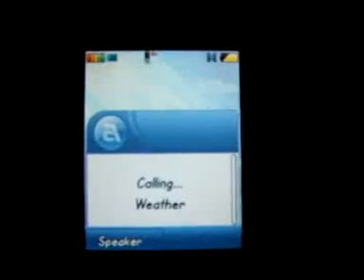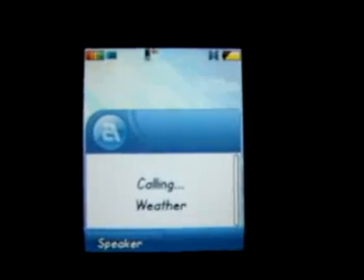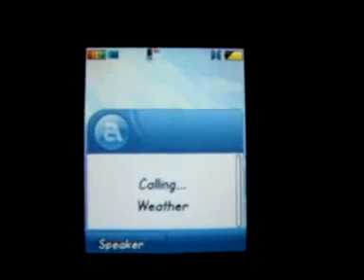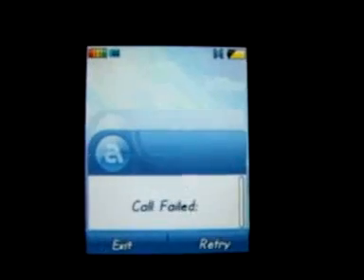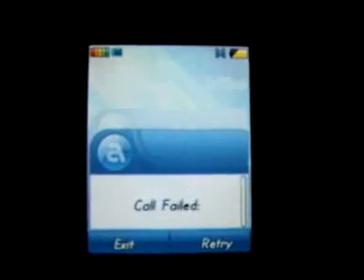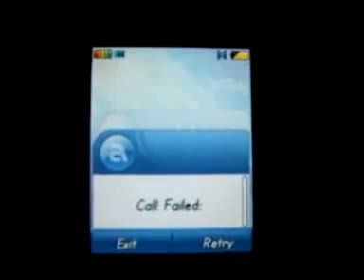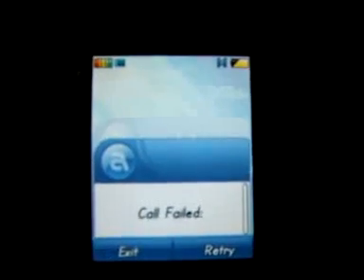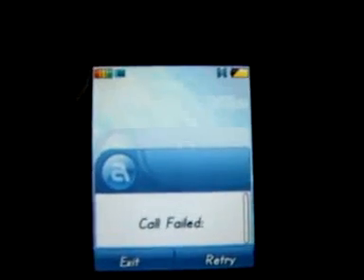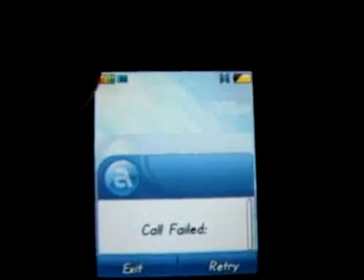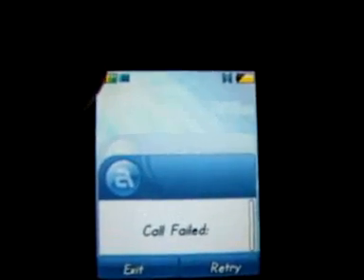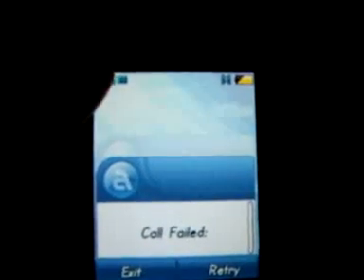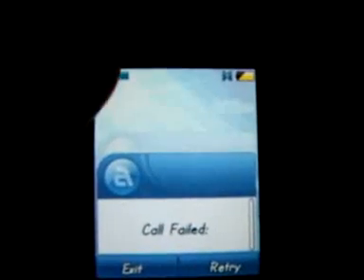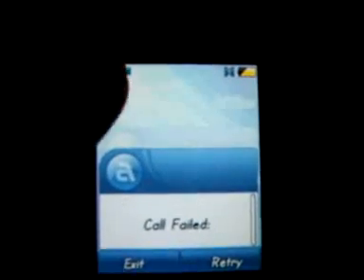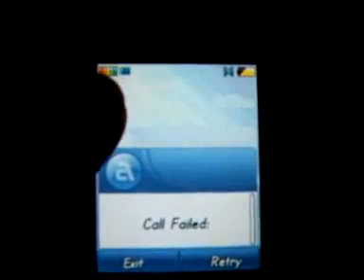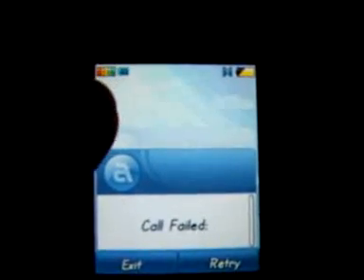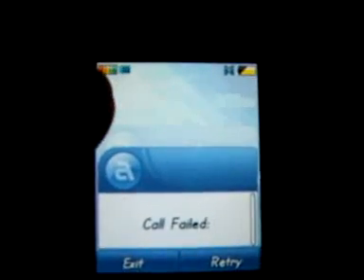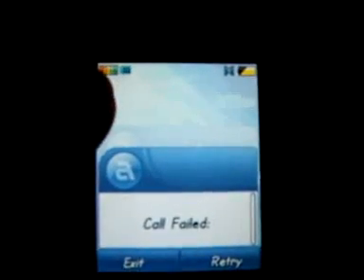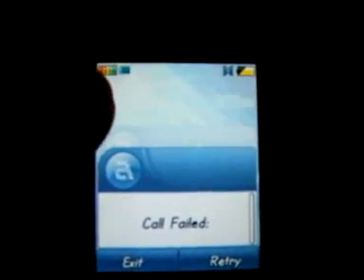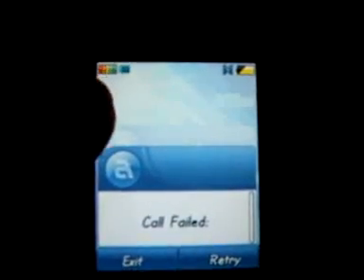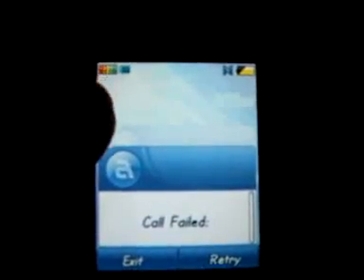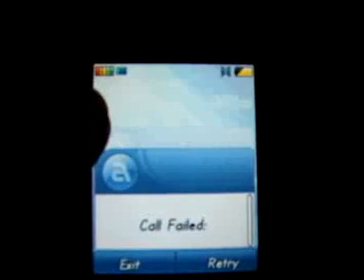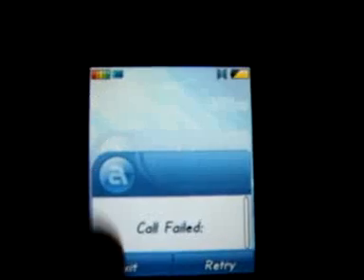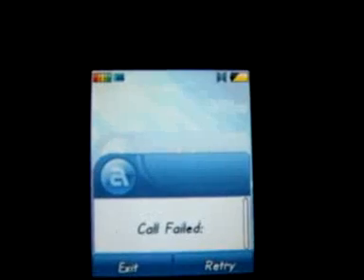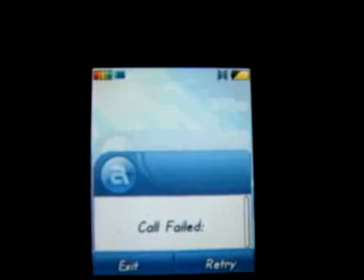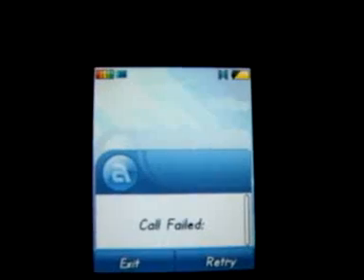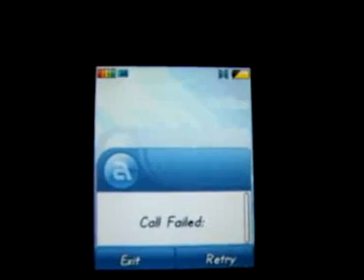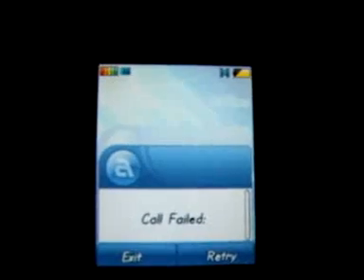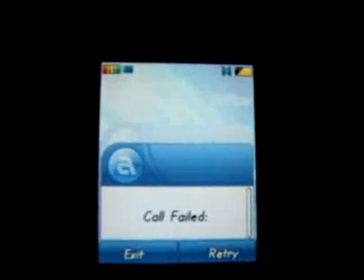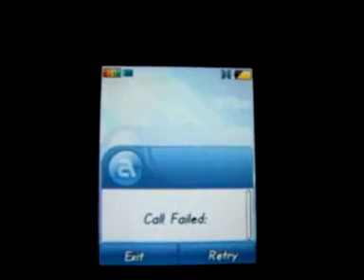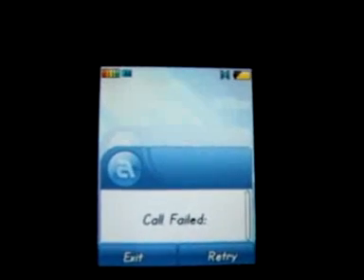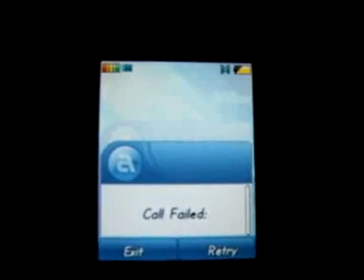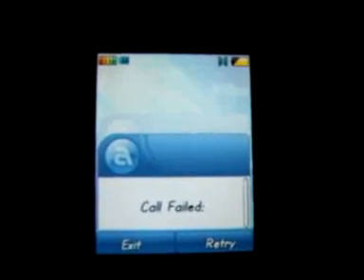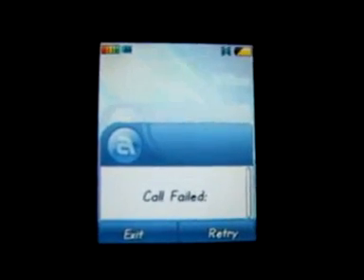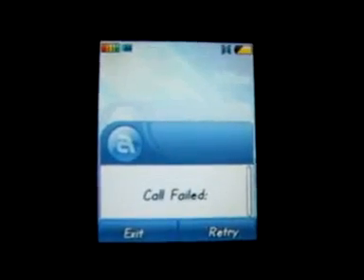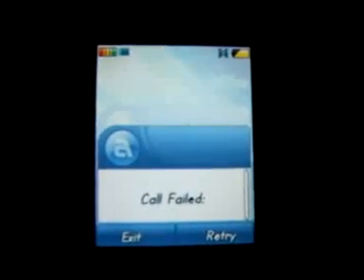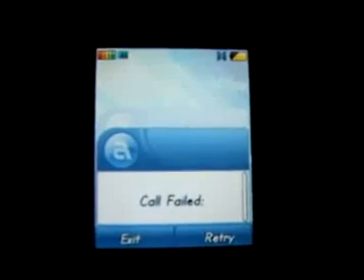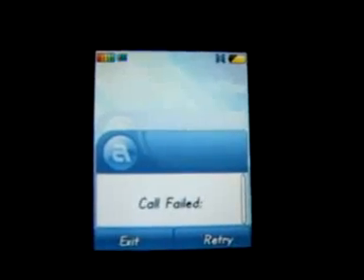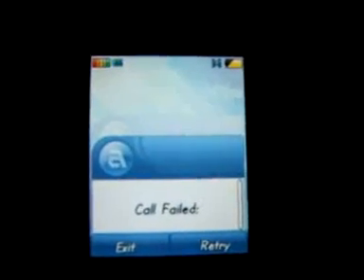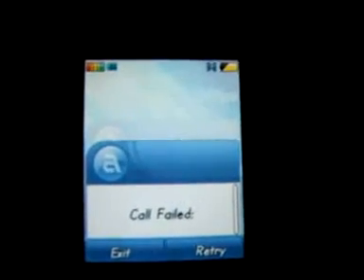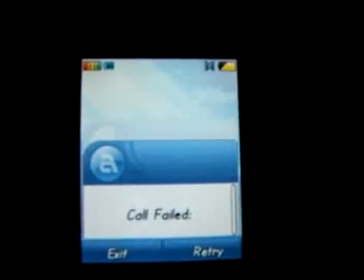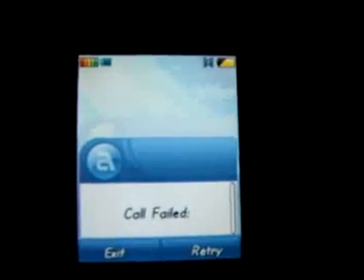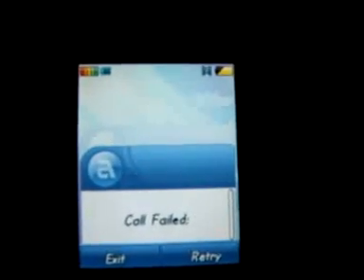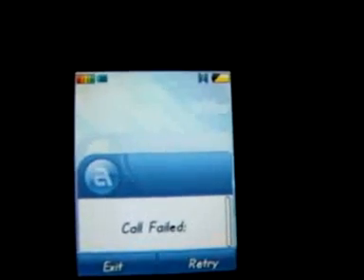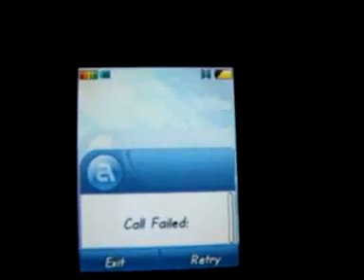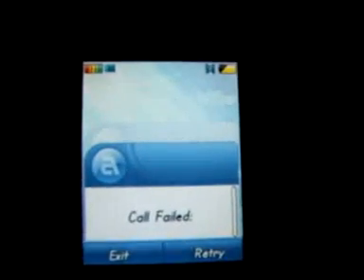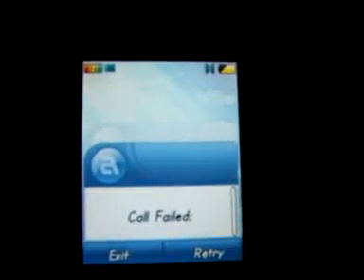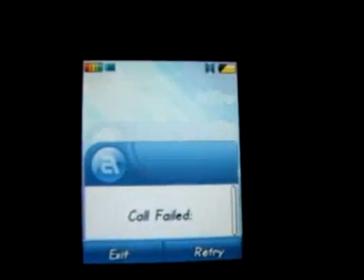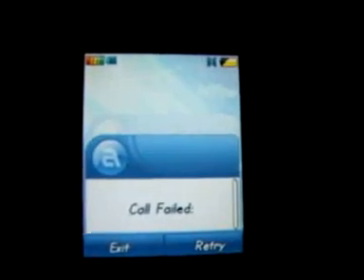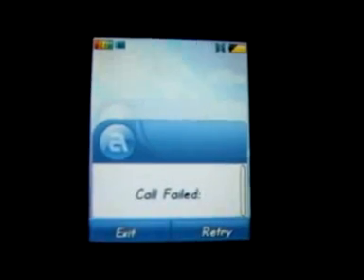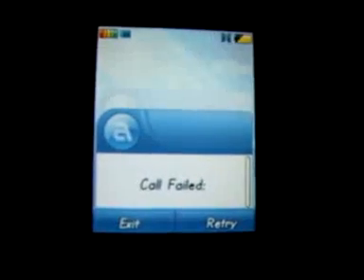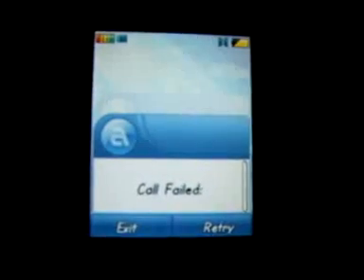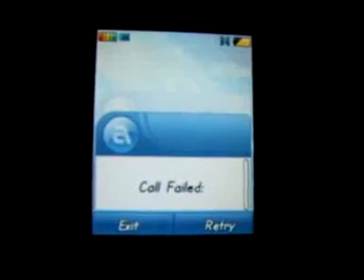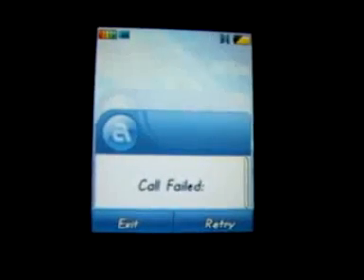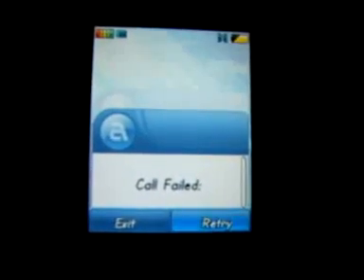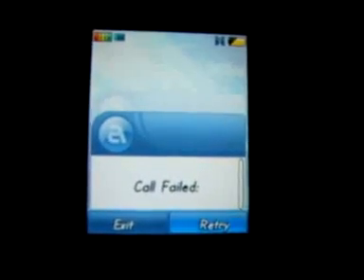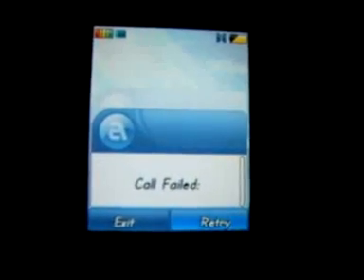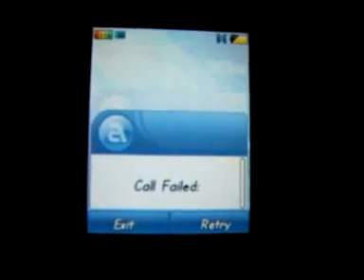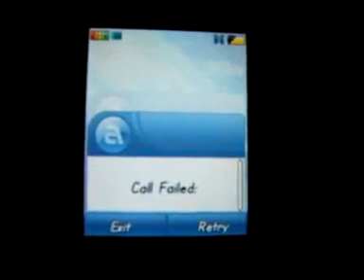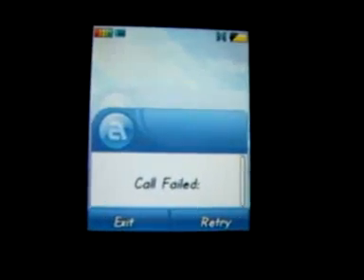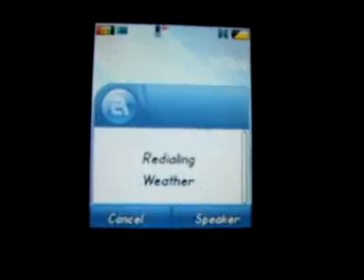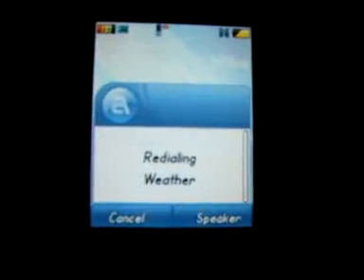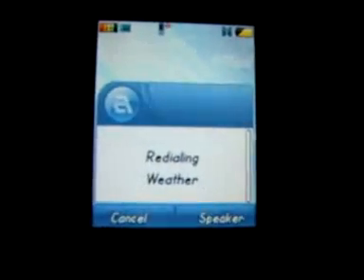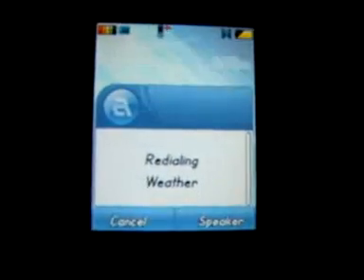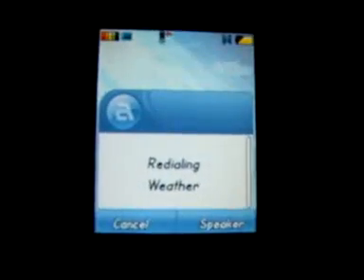Please note full signal at the top left, and there's the call failed. Let's do a retry.